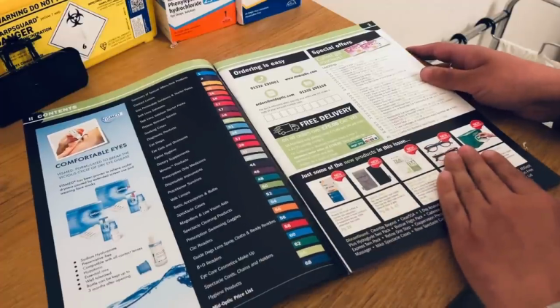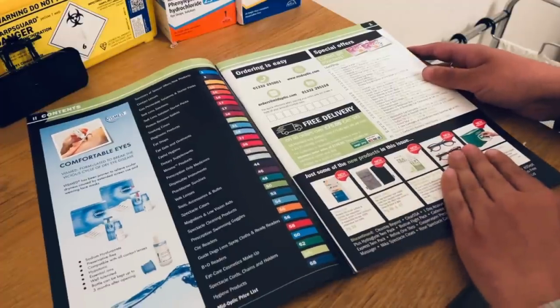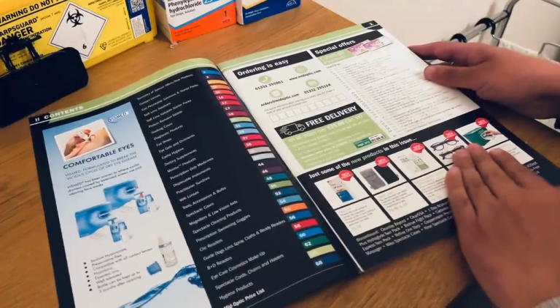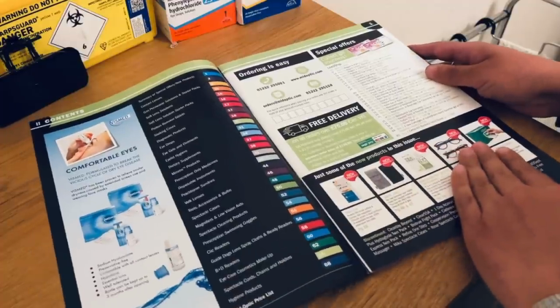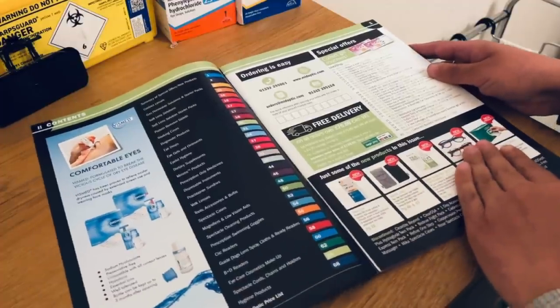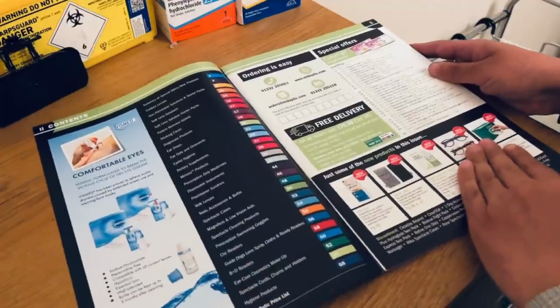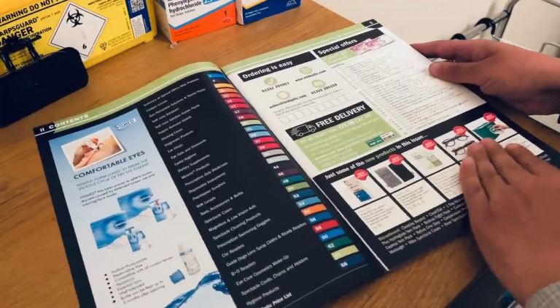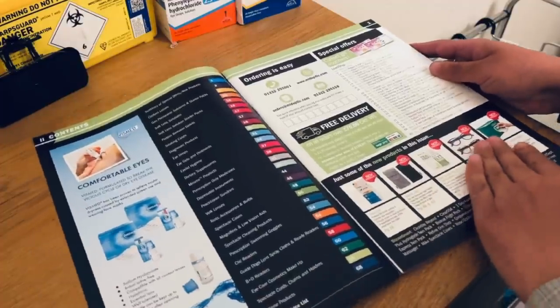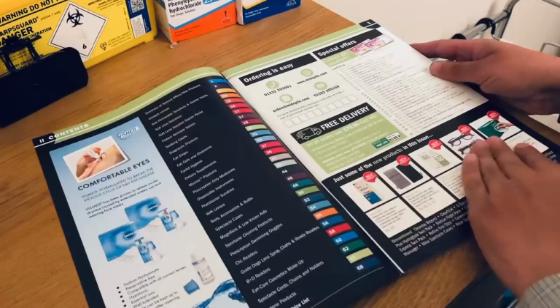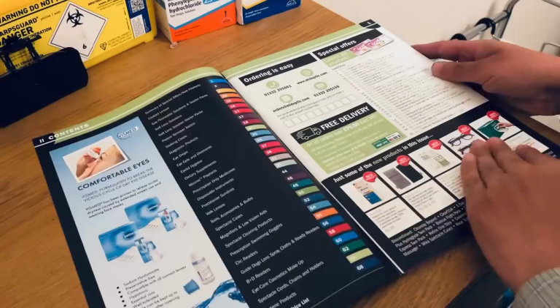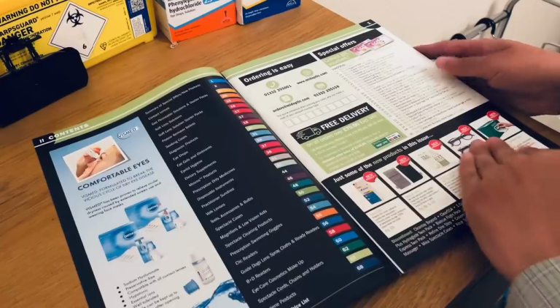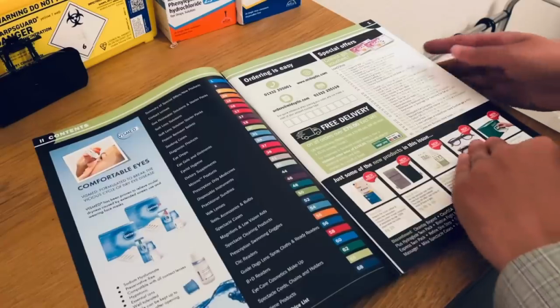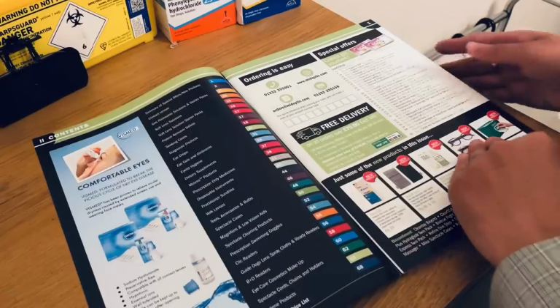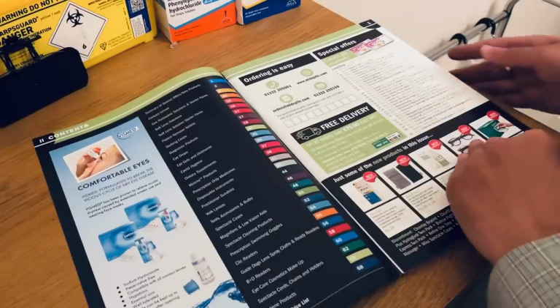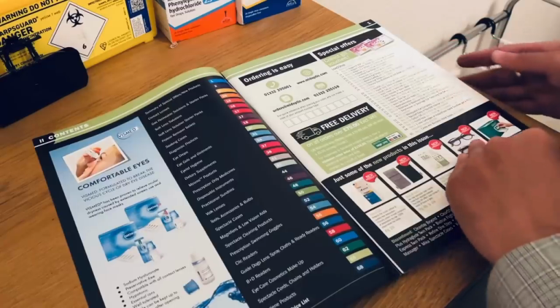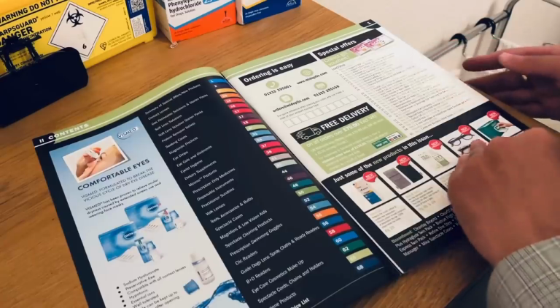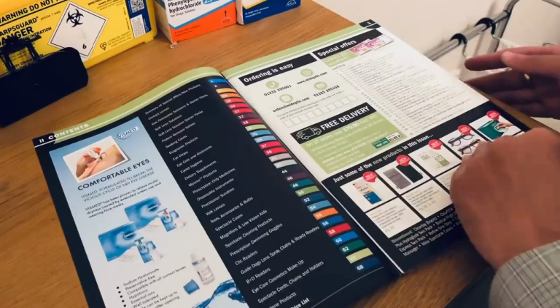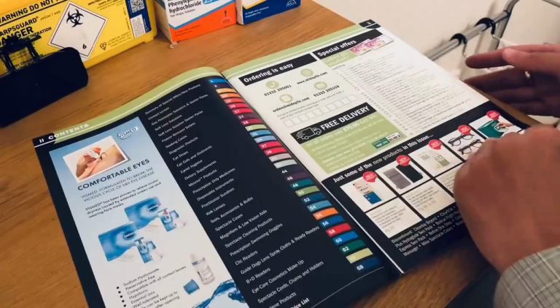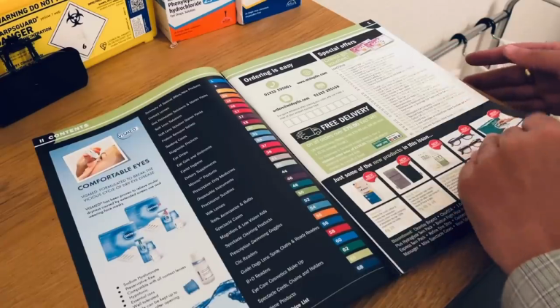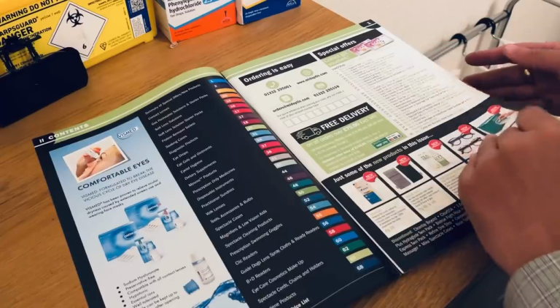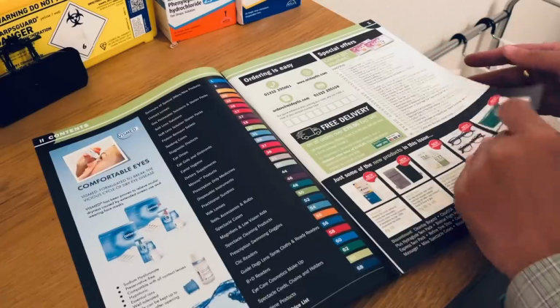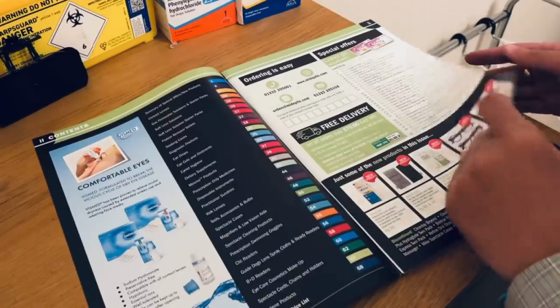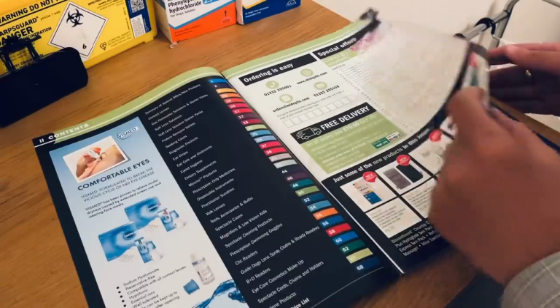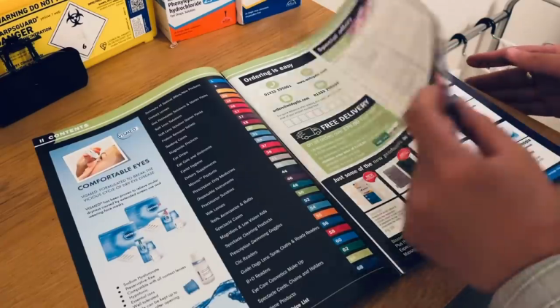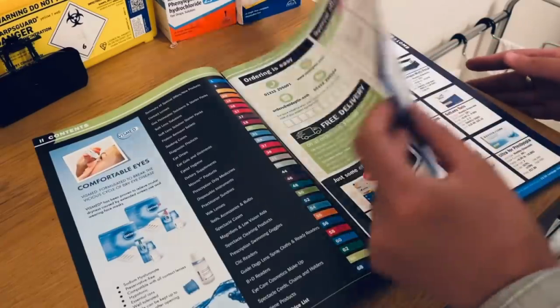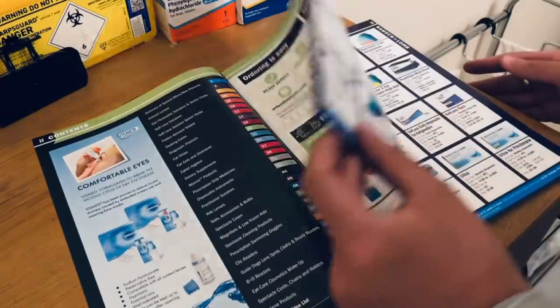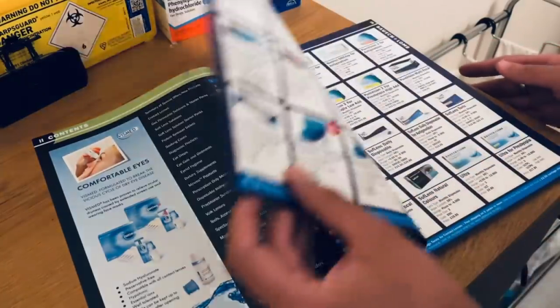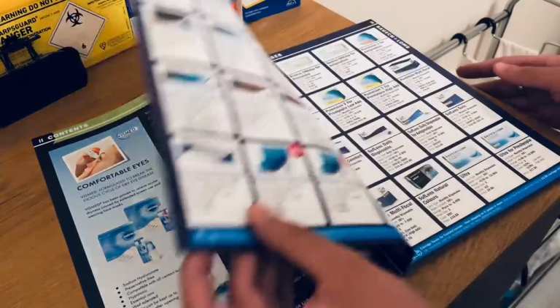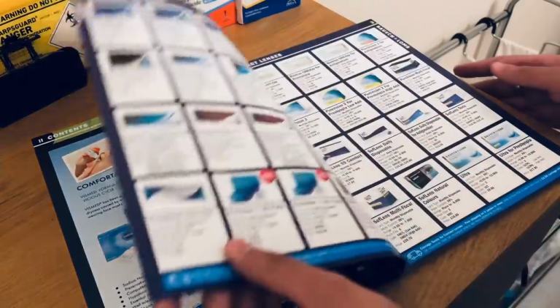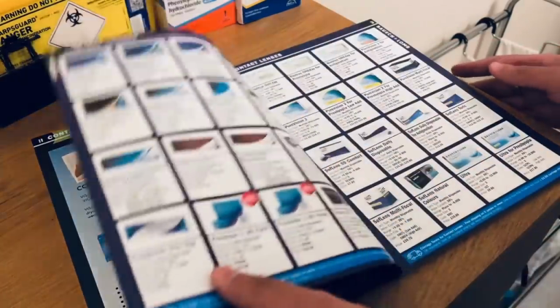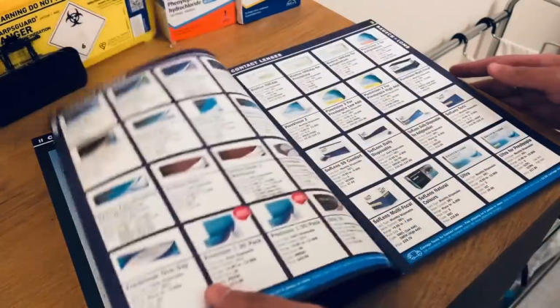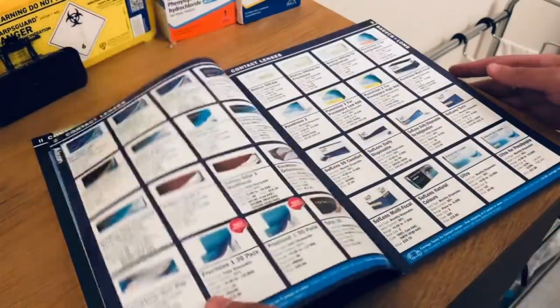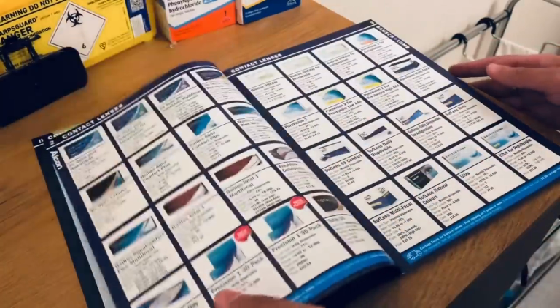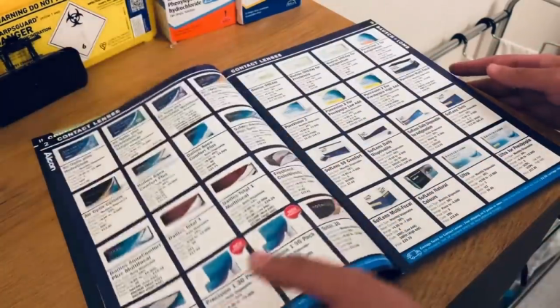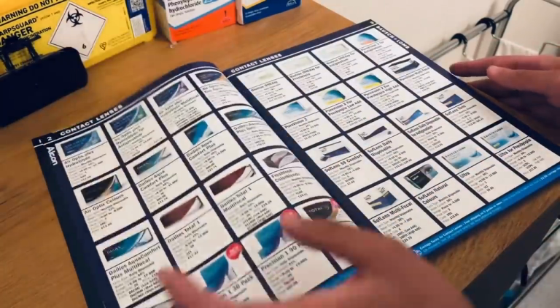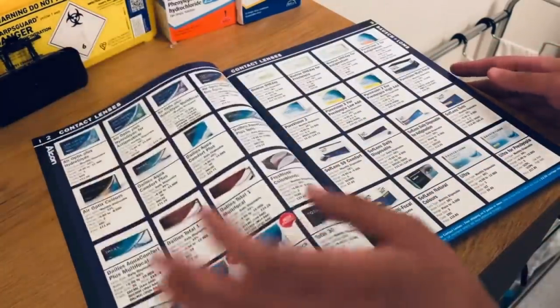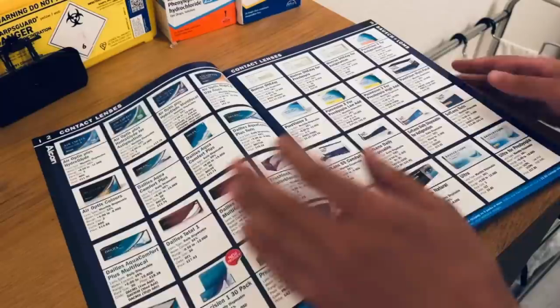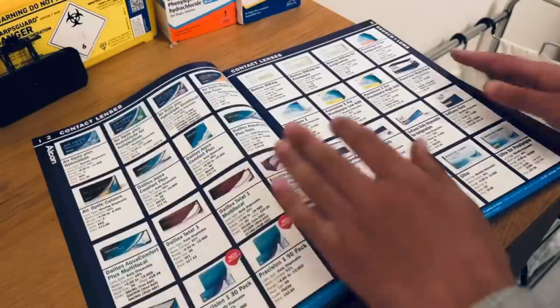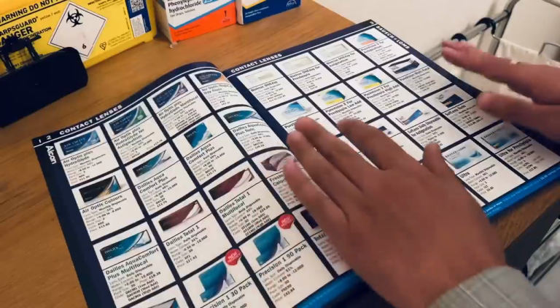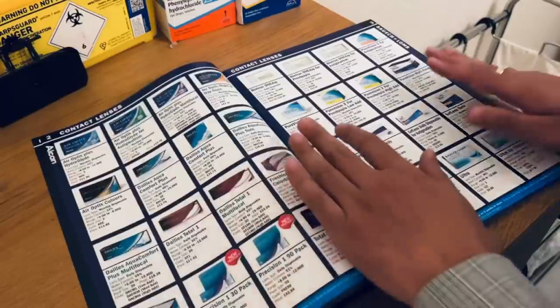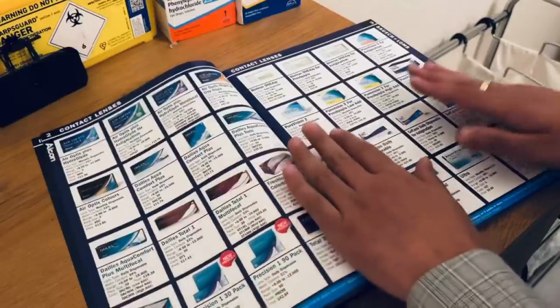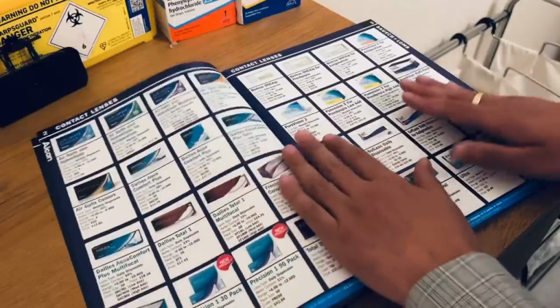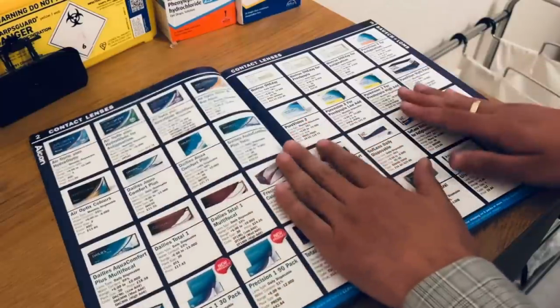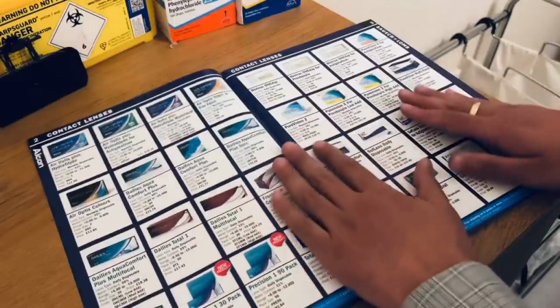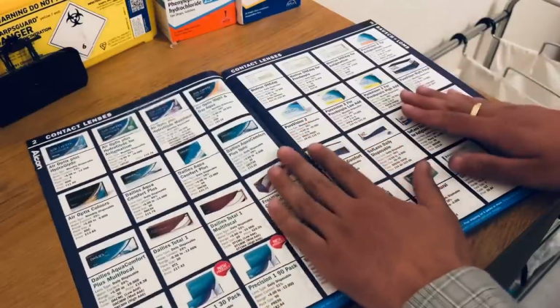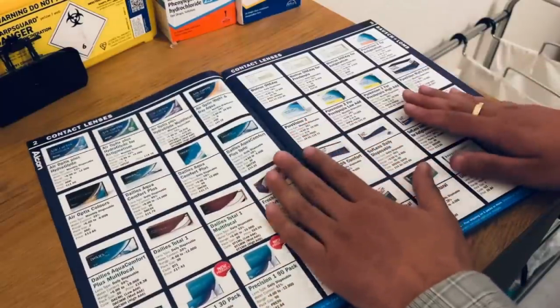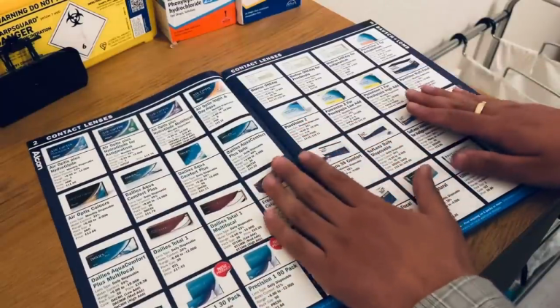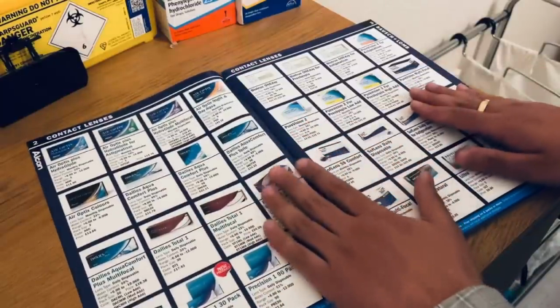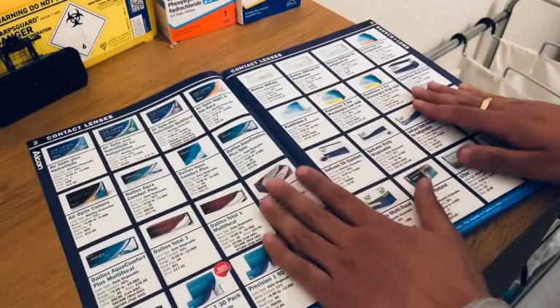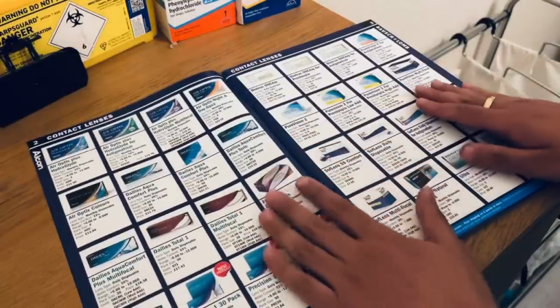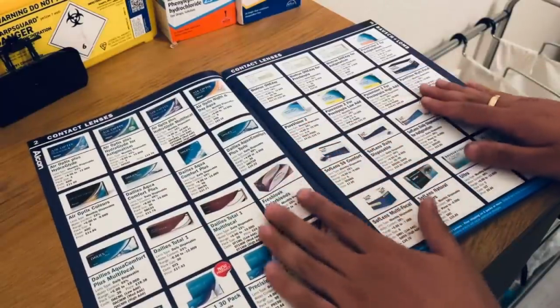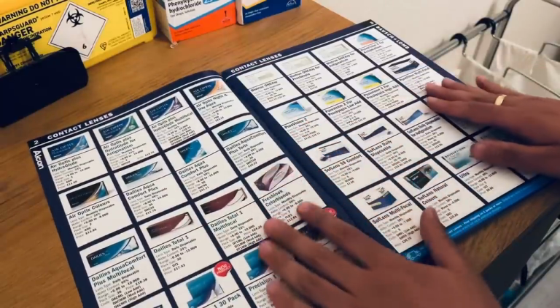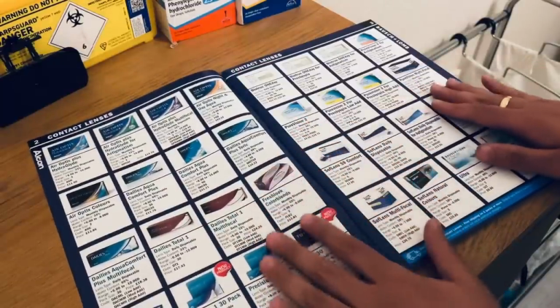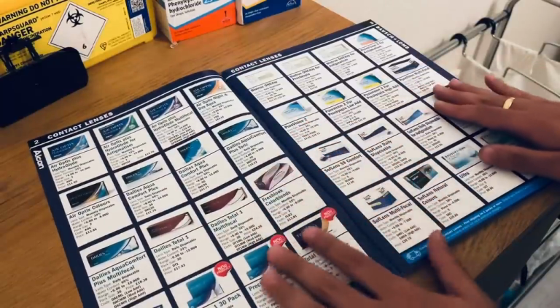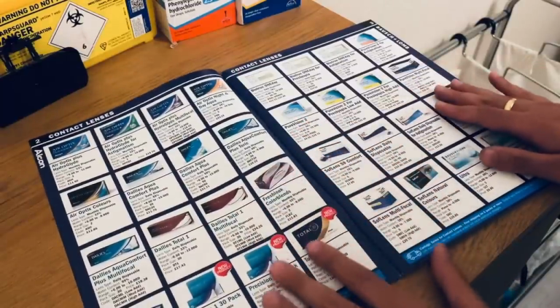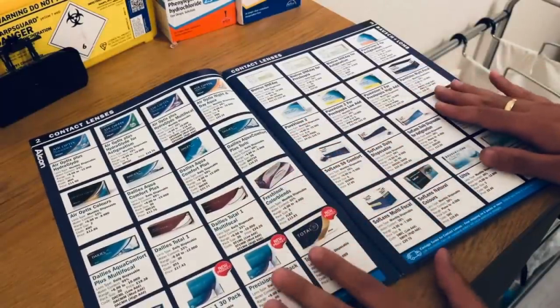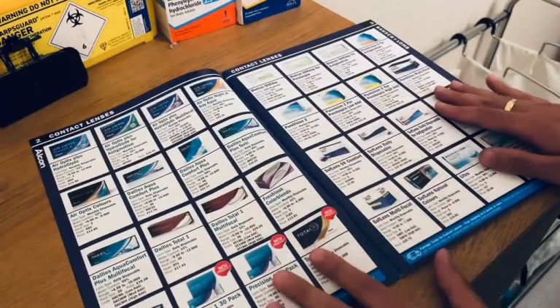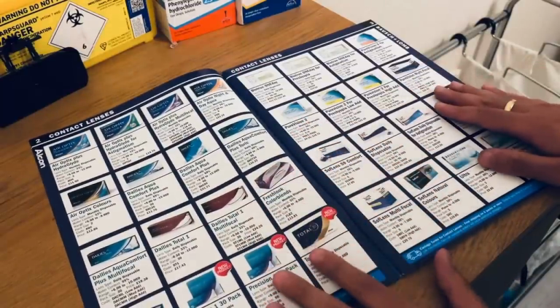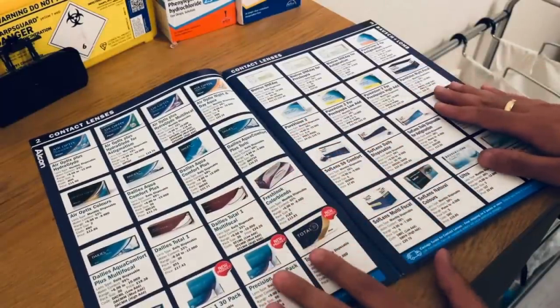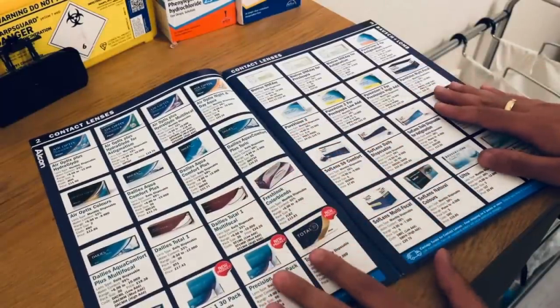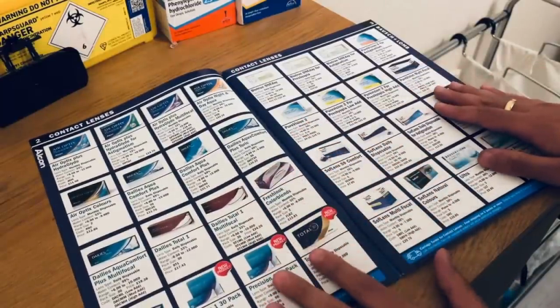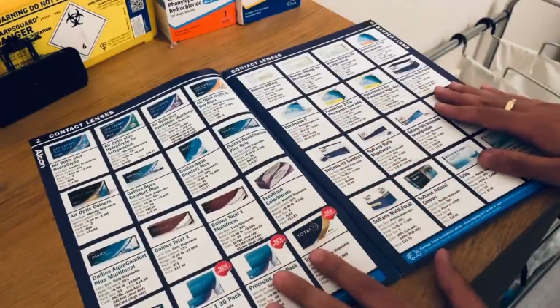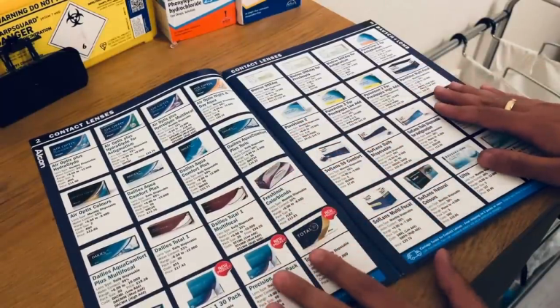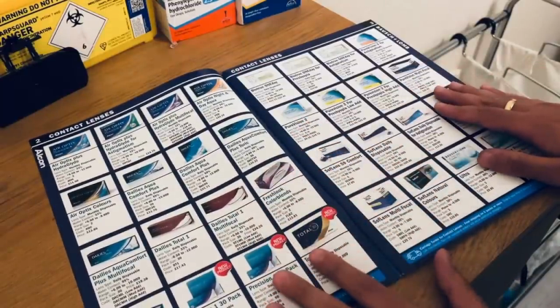New products include soft felt spectacle cases and some blue banner spectacles. Let's go to the first section — this is the contact lenses. Let's have a look at what's available.